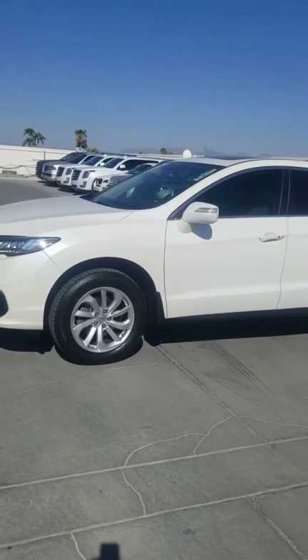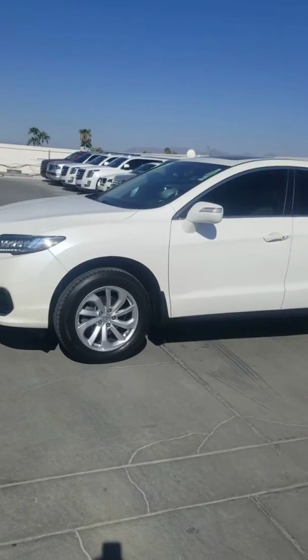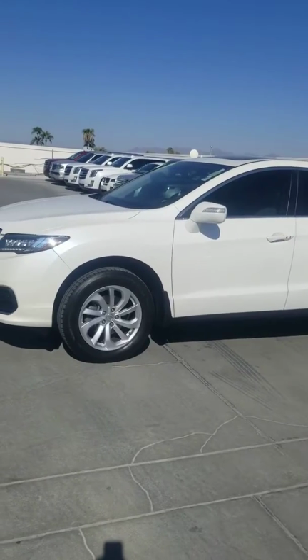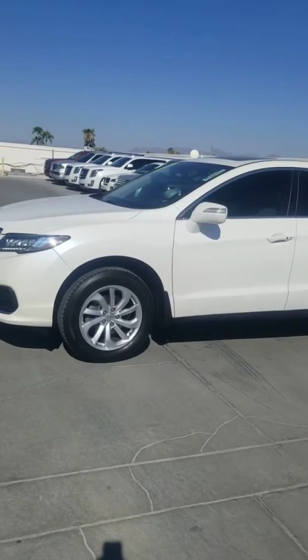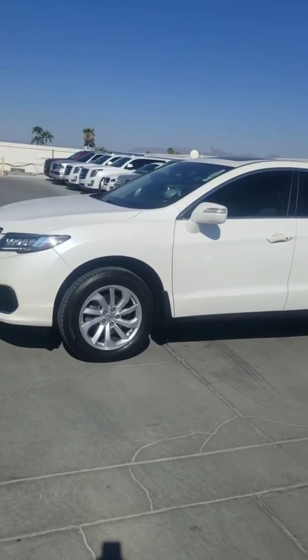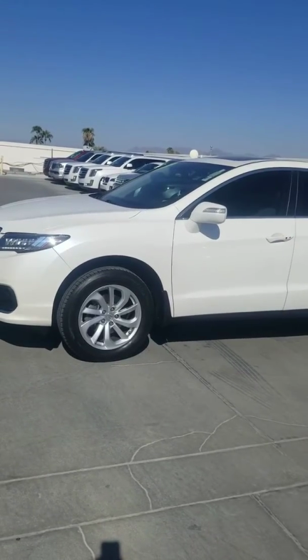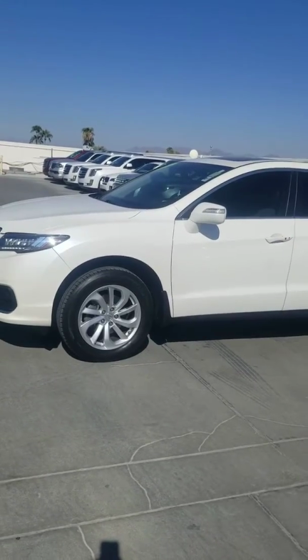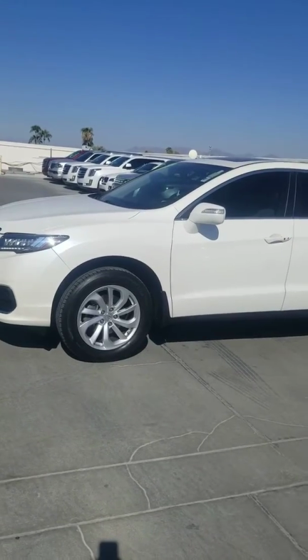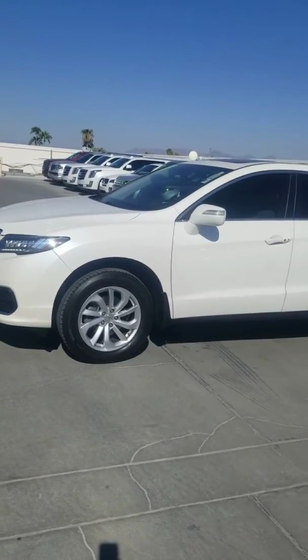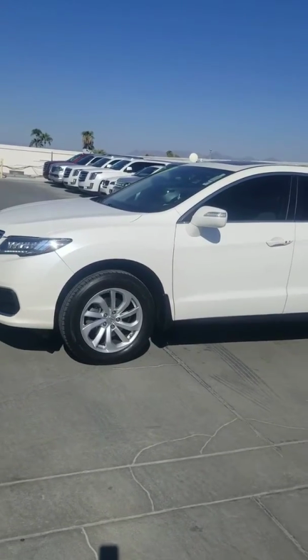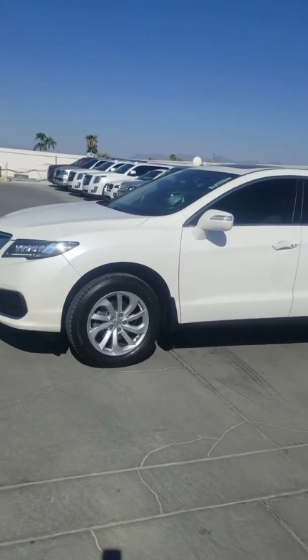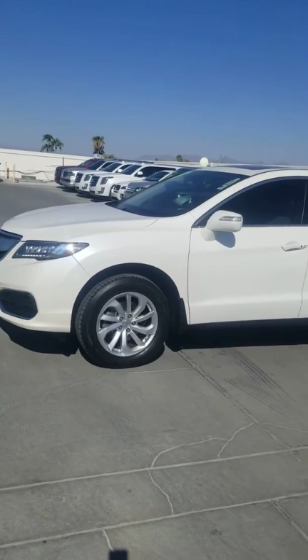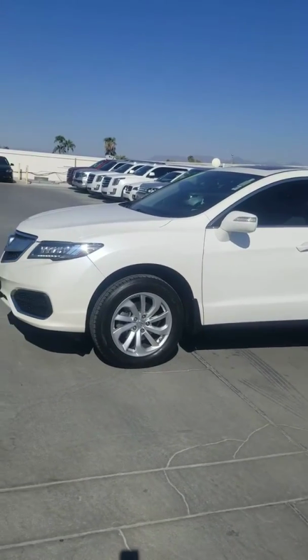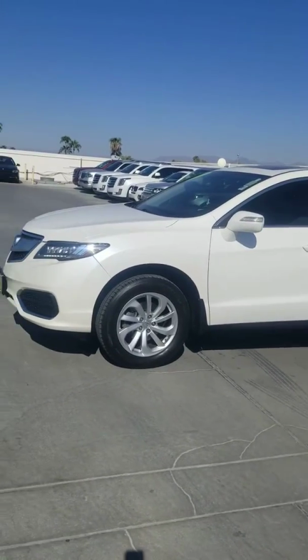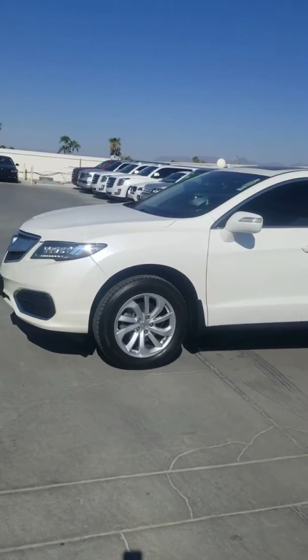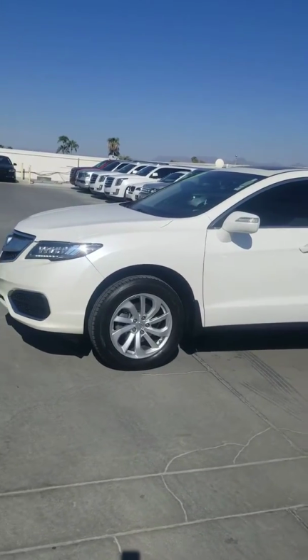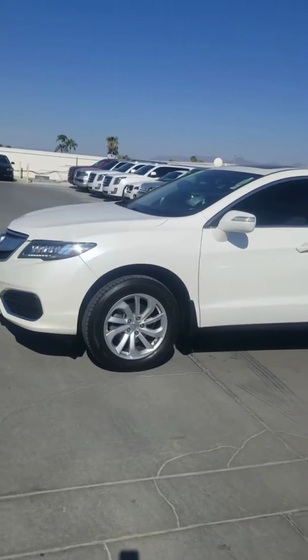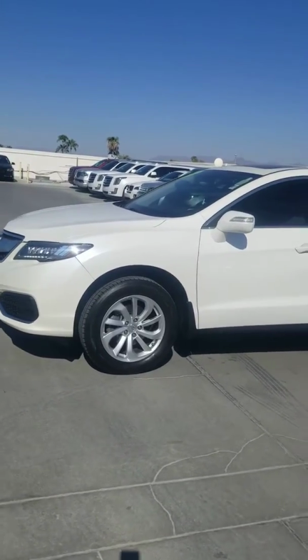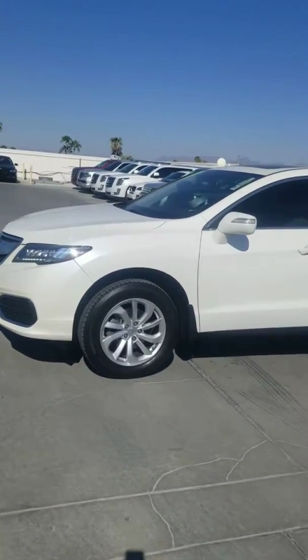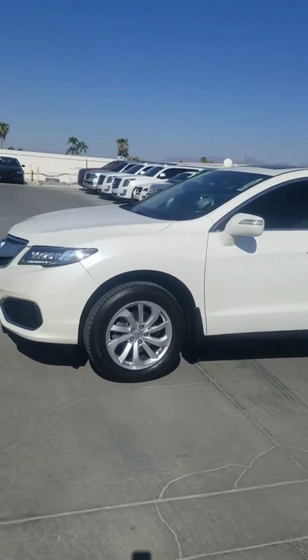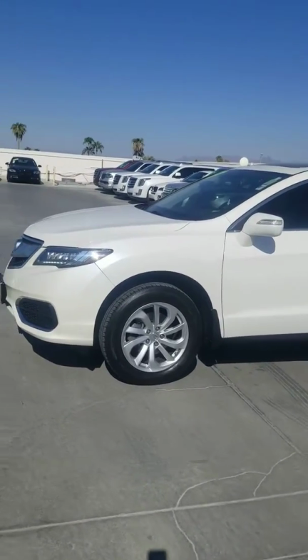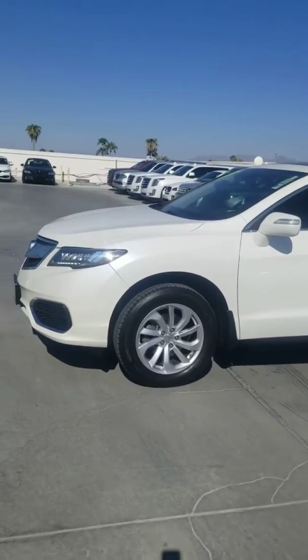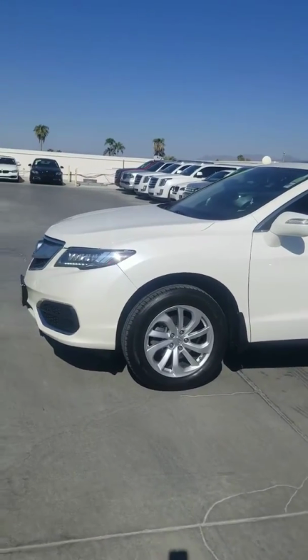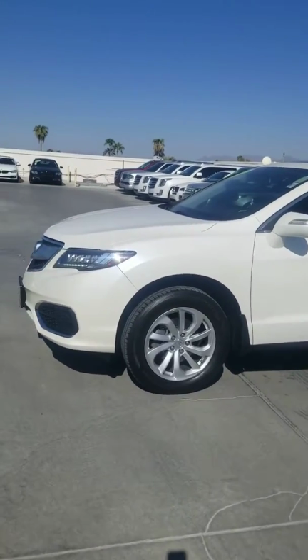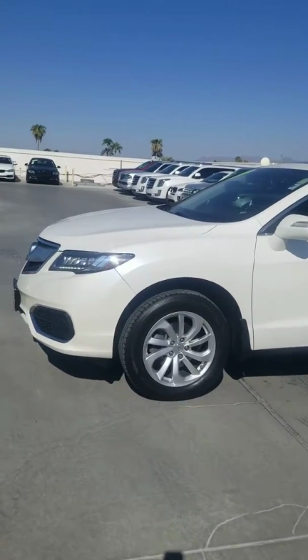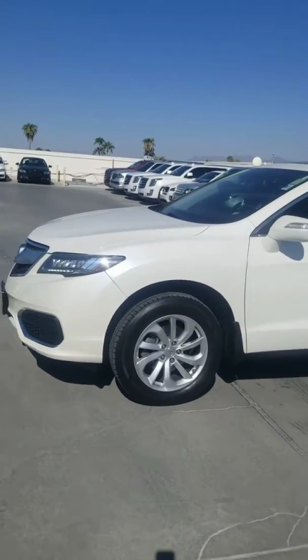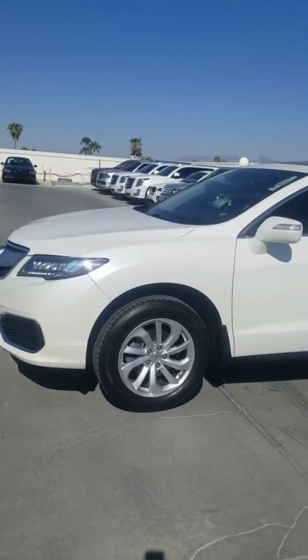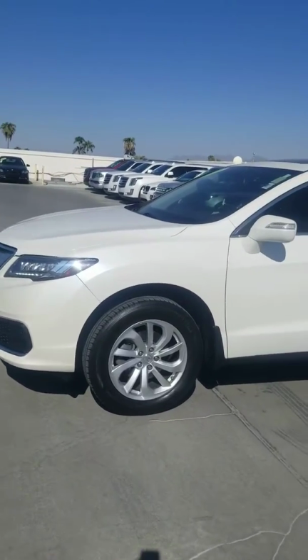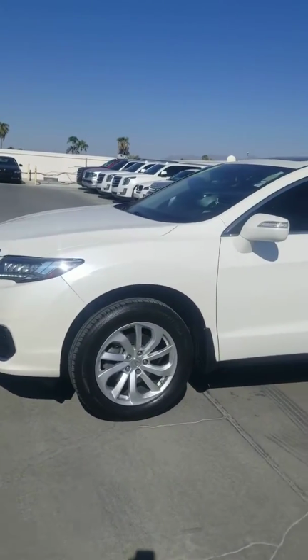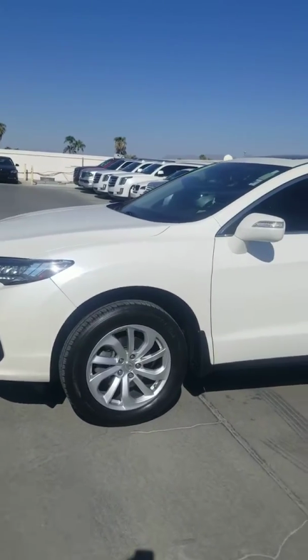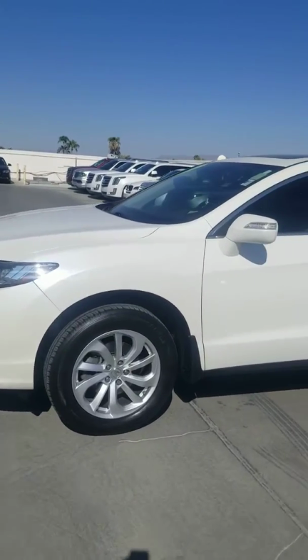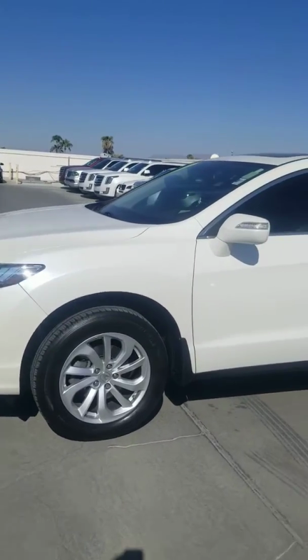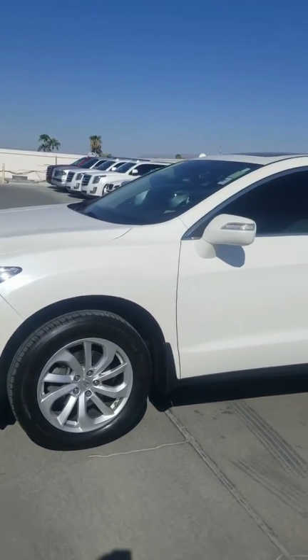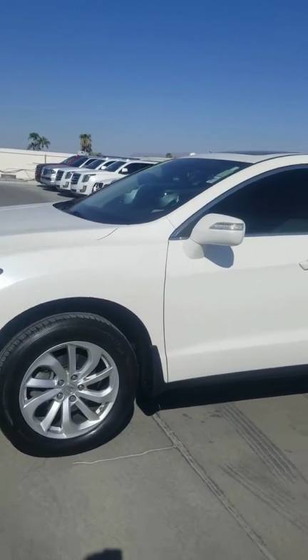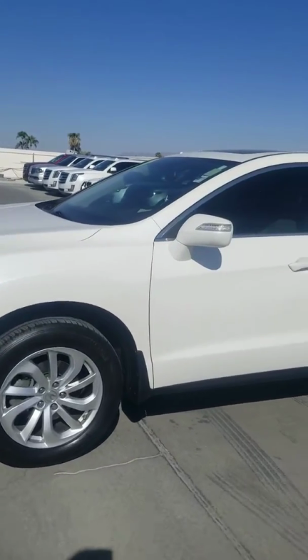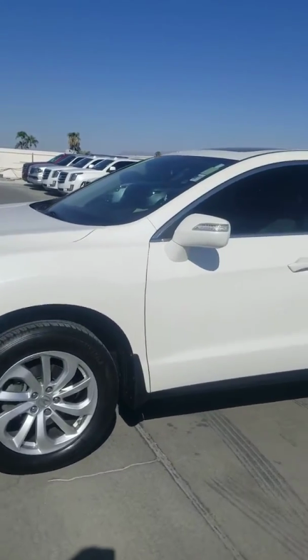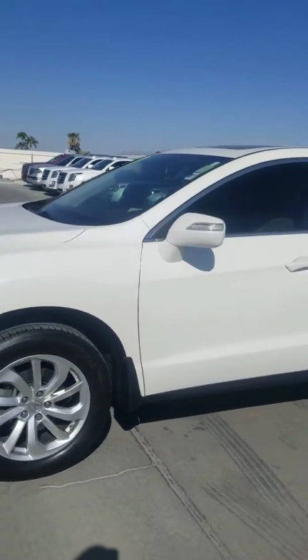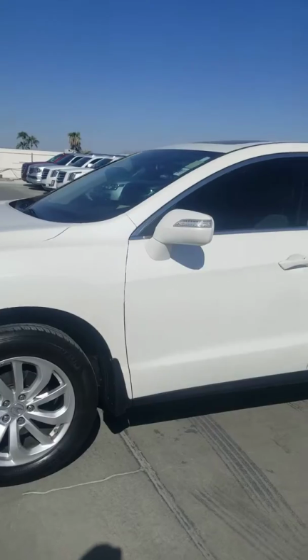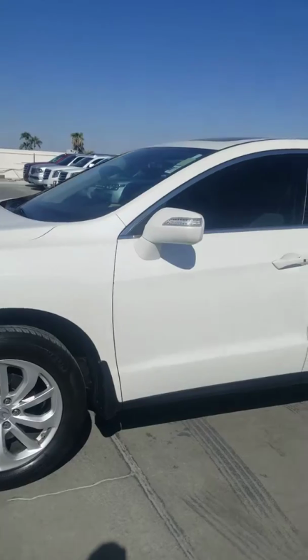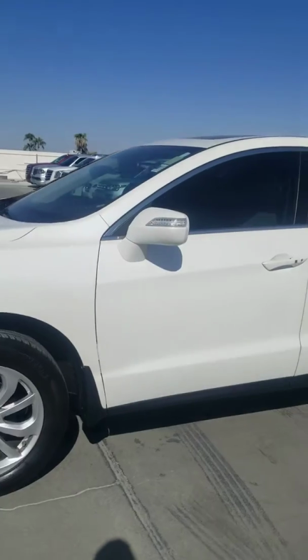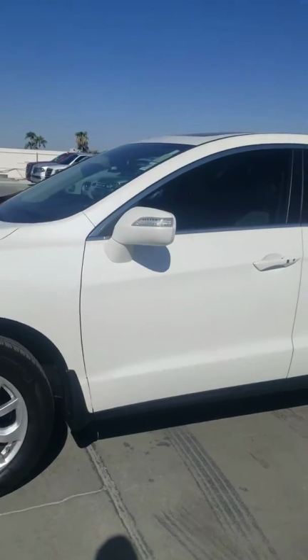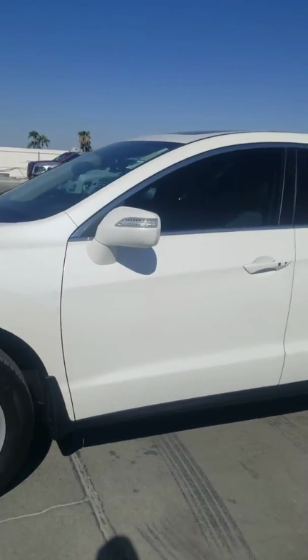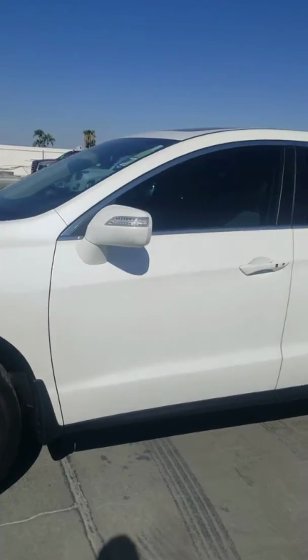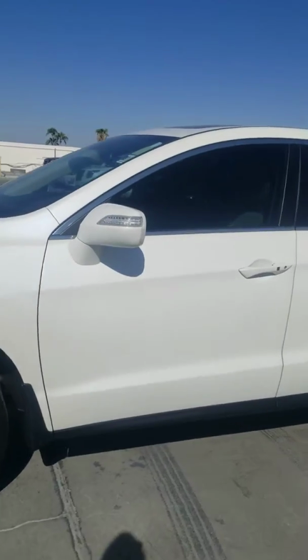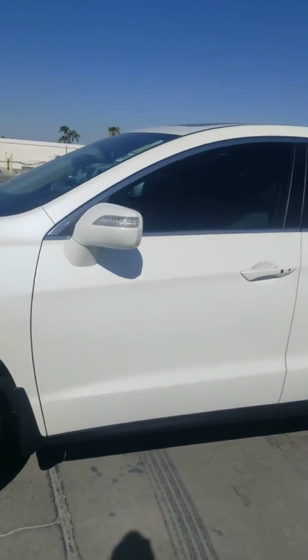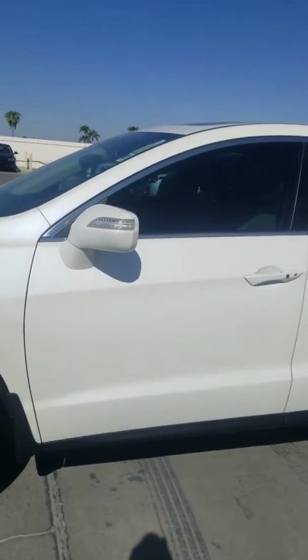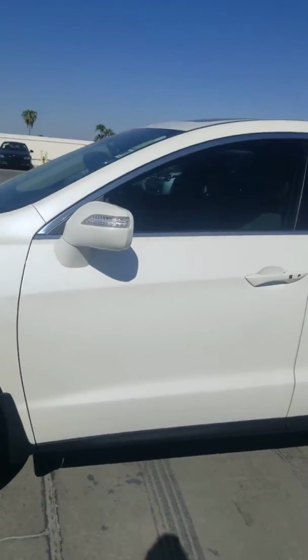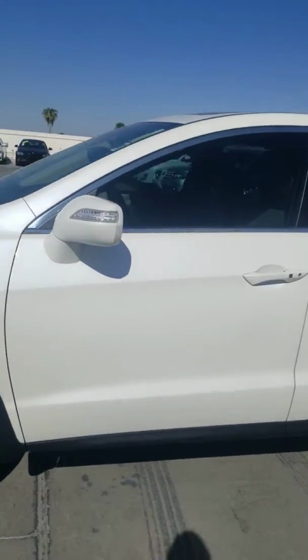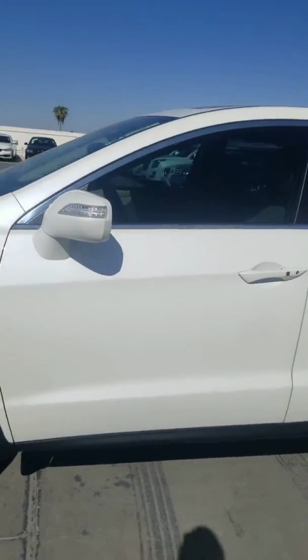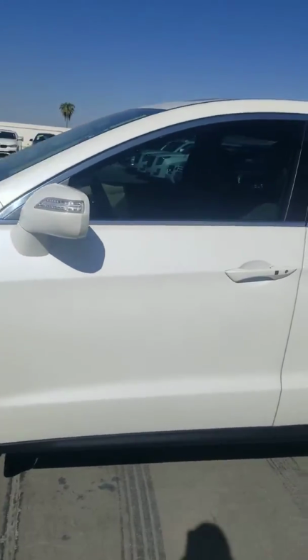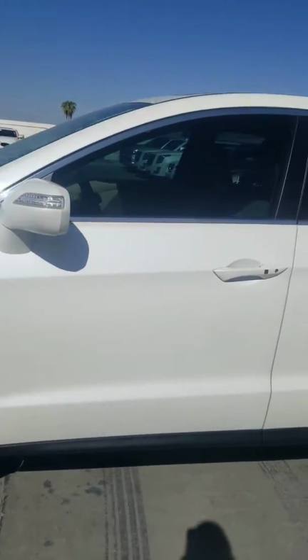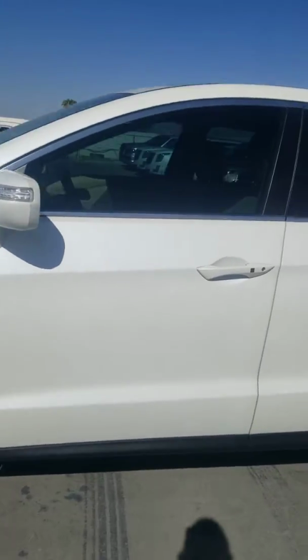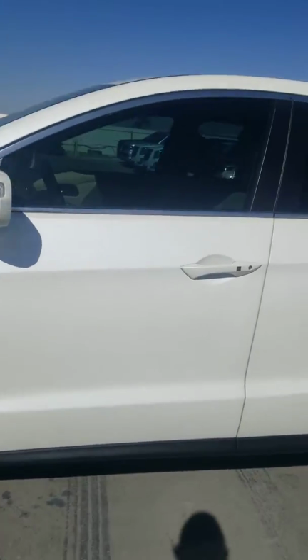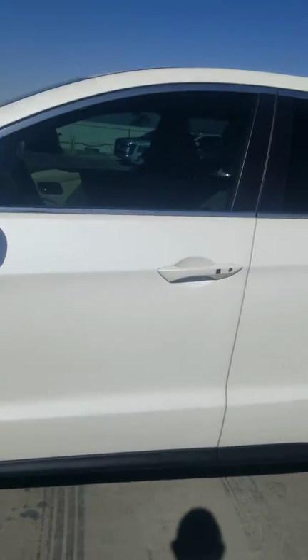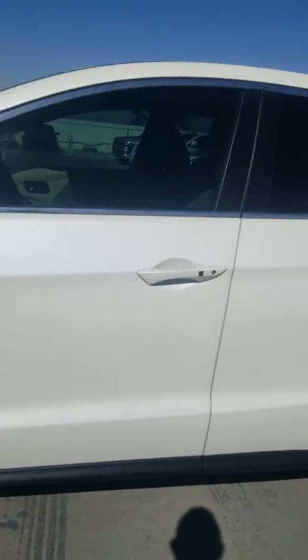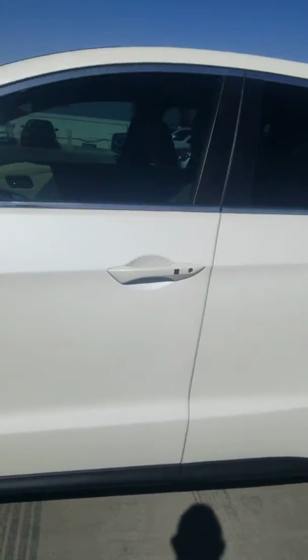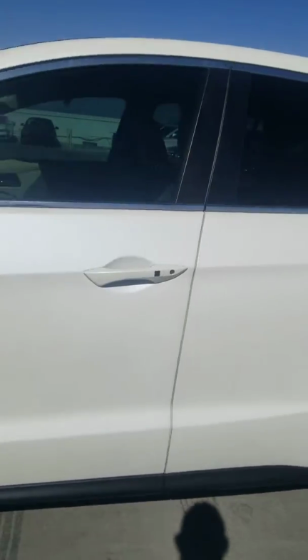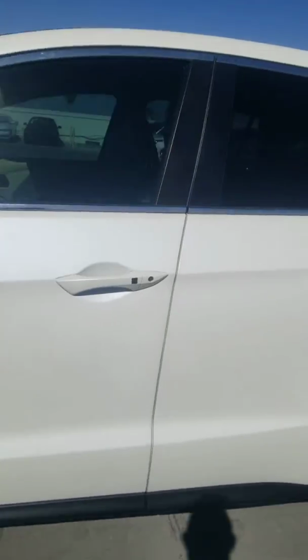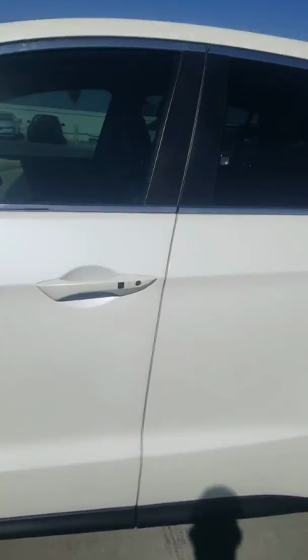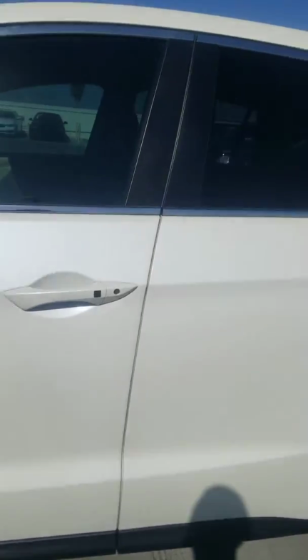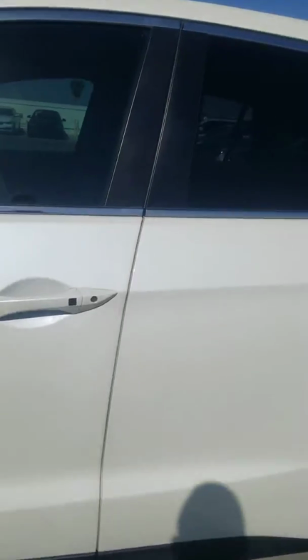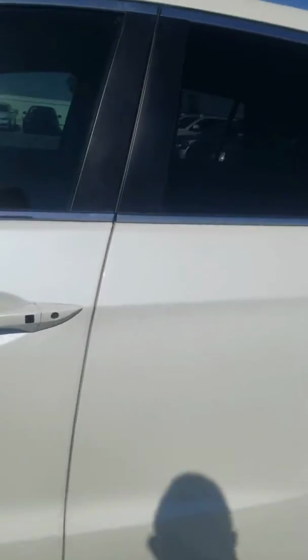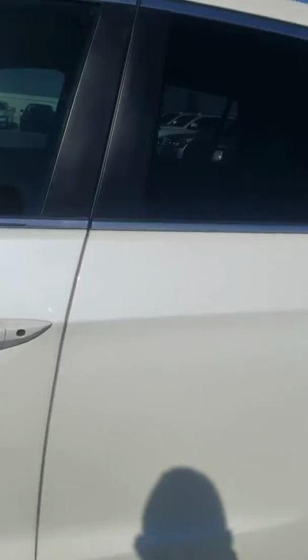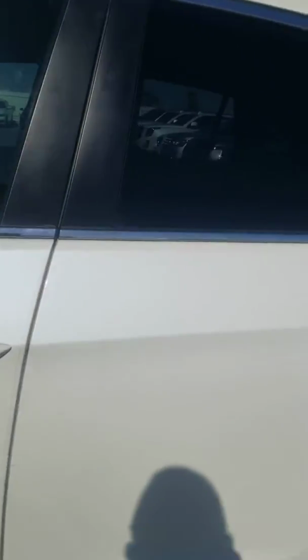Hi Melinda, this is Jamie with Certified Benz and Beamer, Scottsdale, Arizona. We've been speaking about this 2017 Acura RDX.